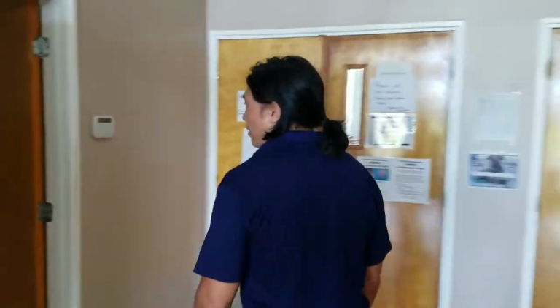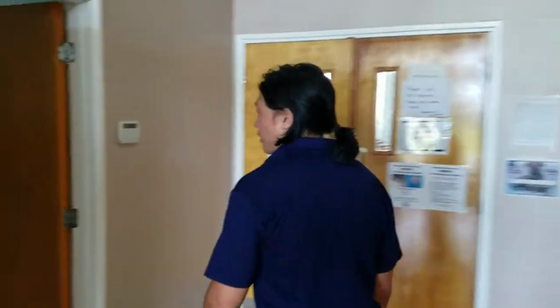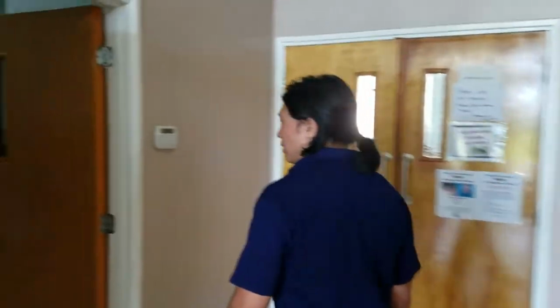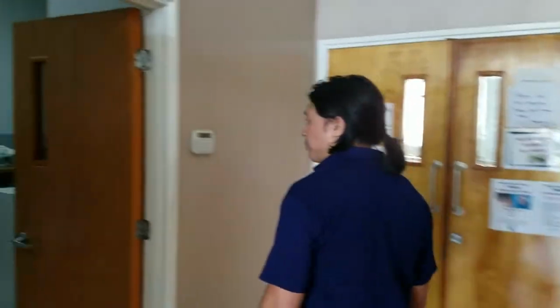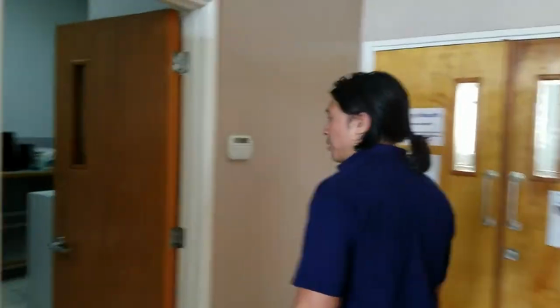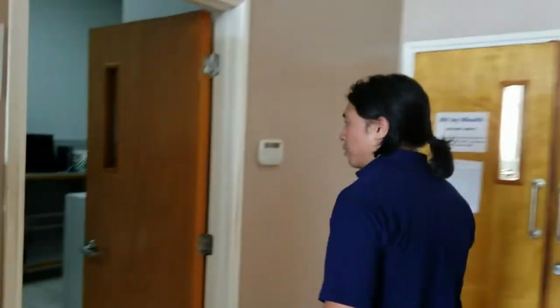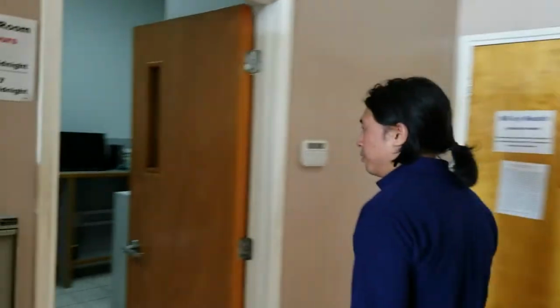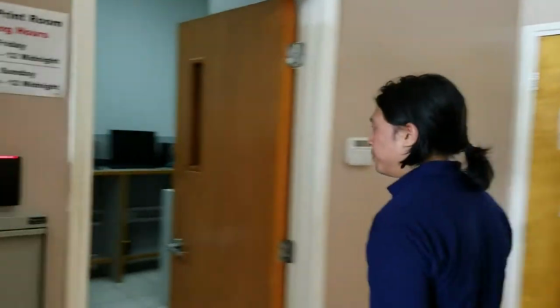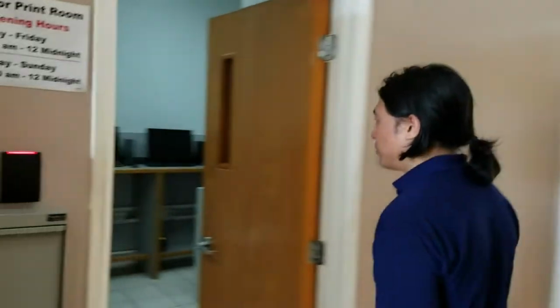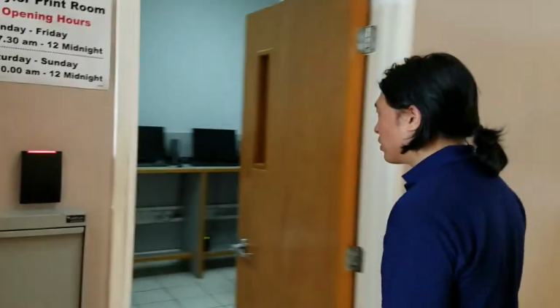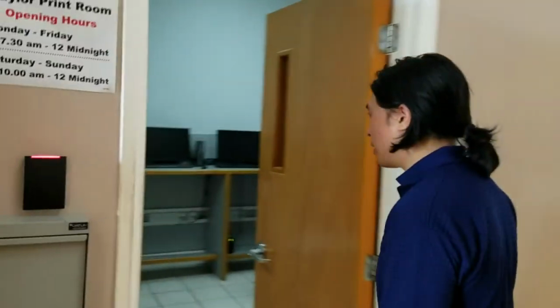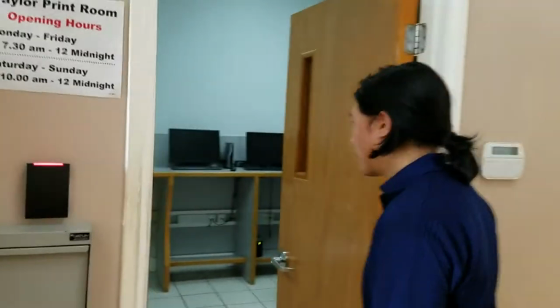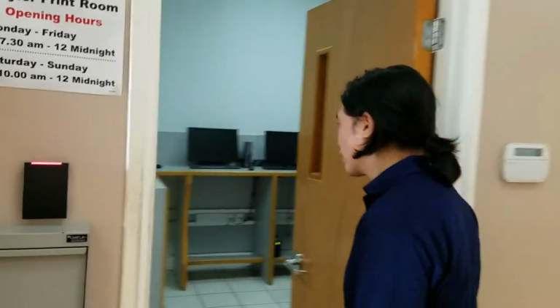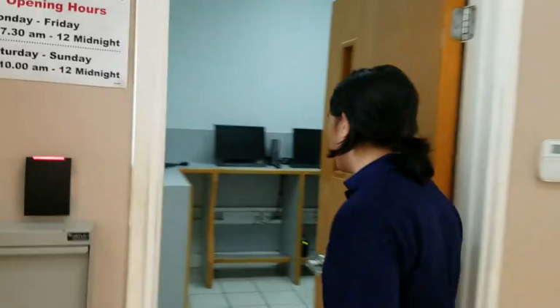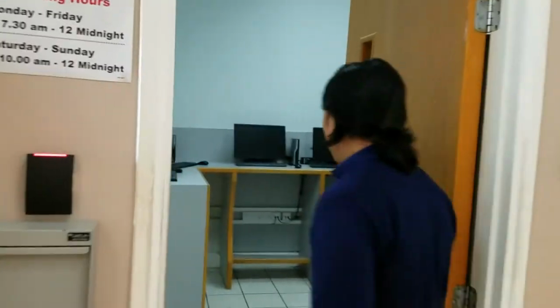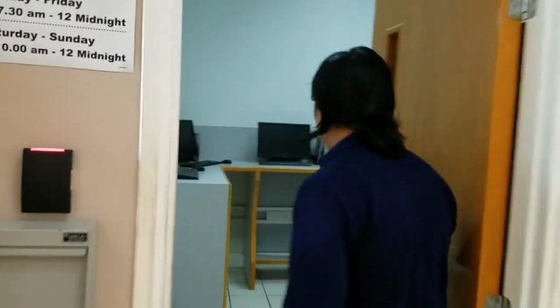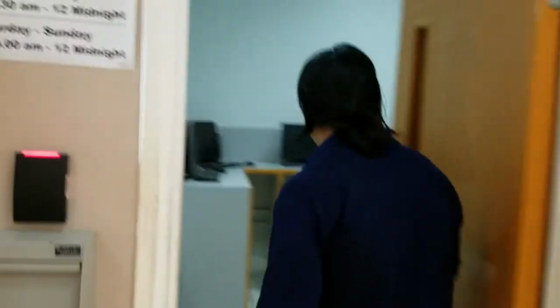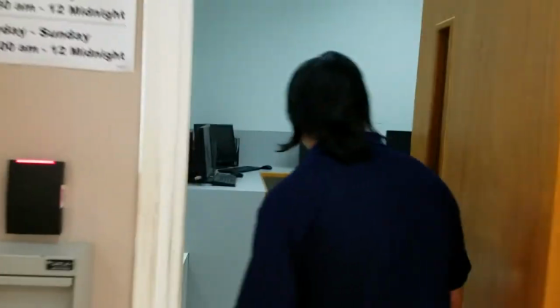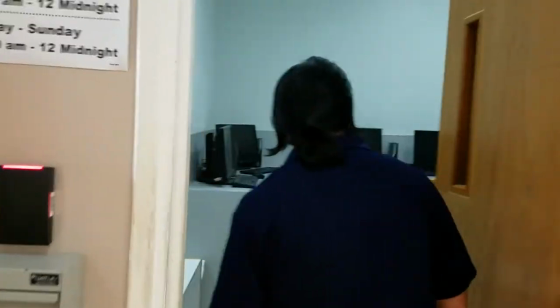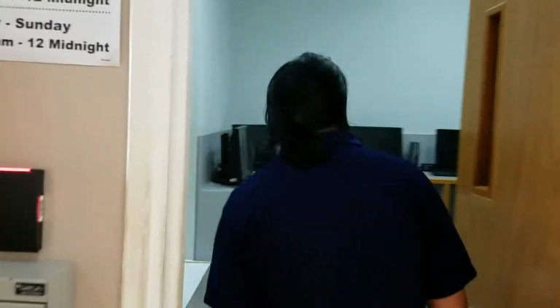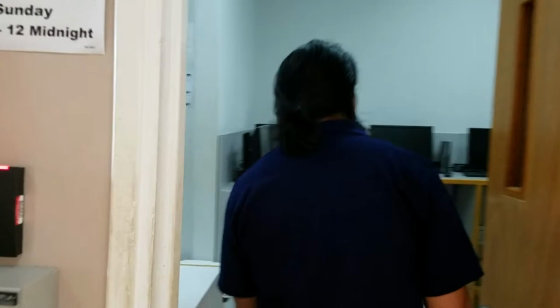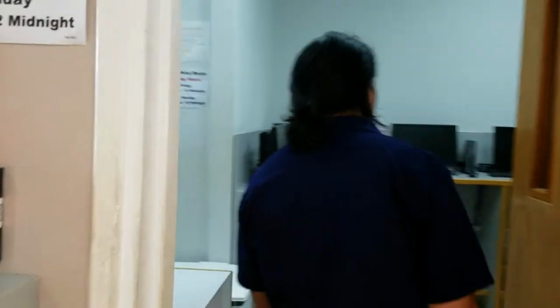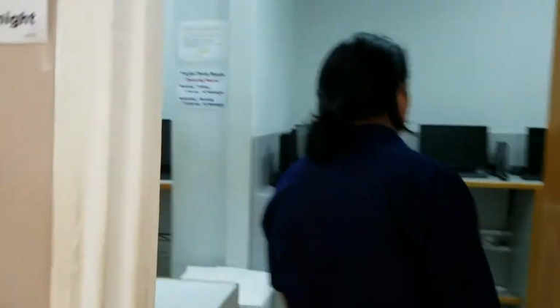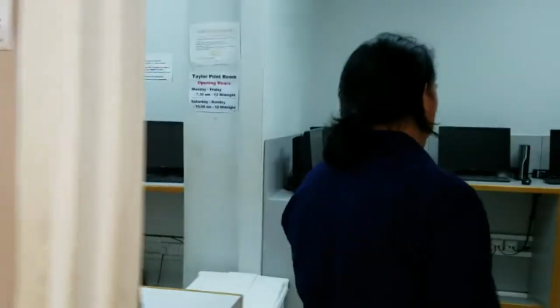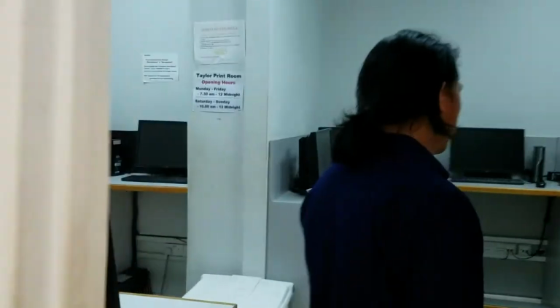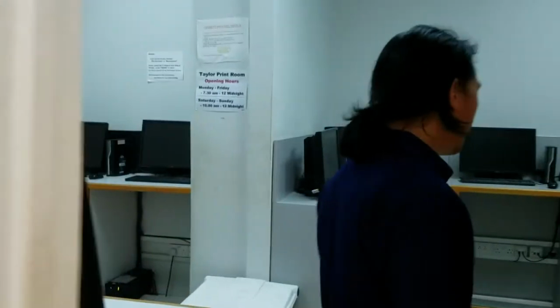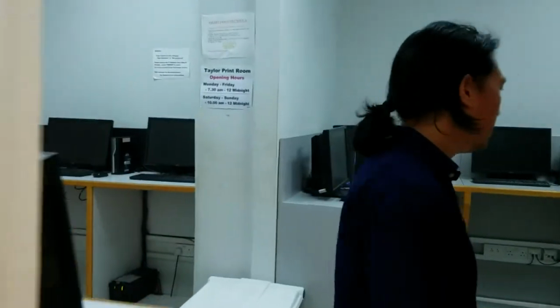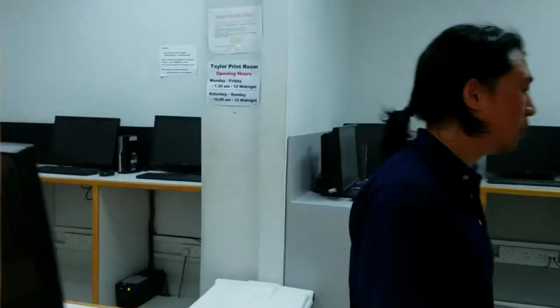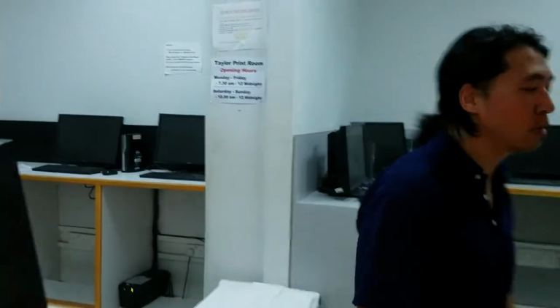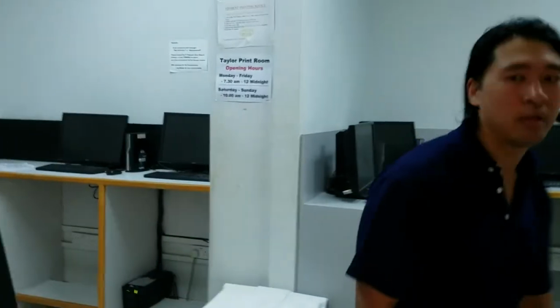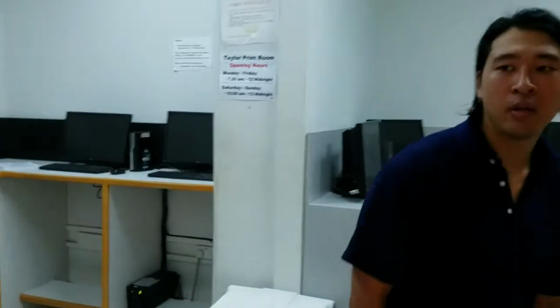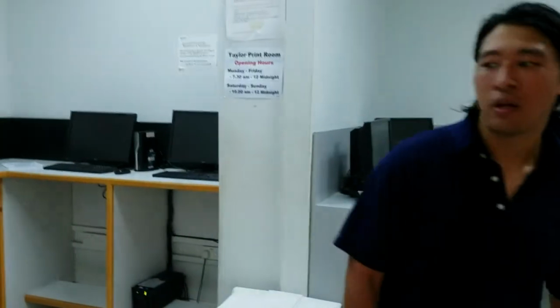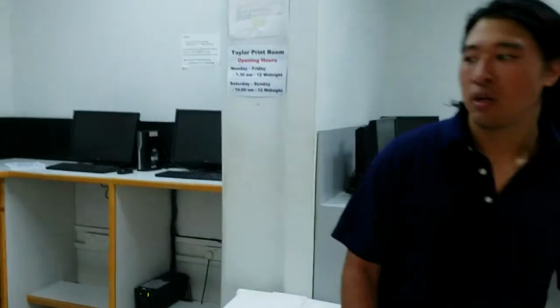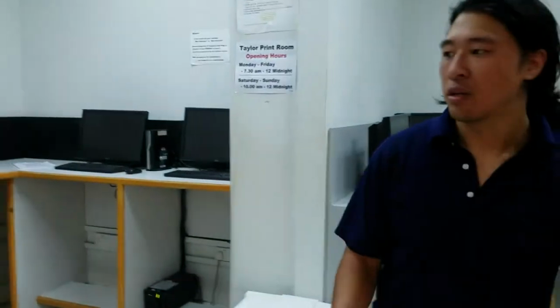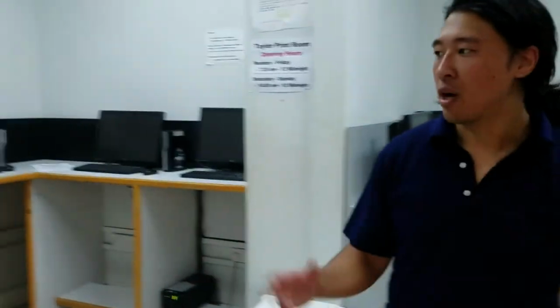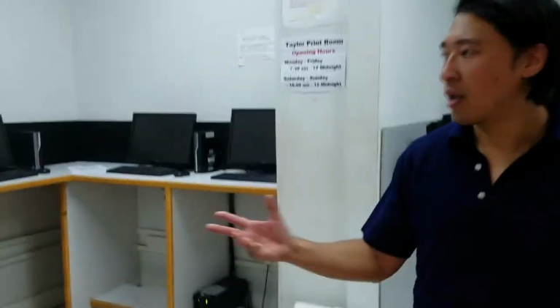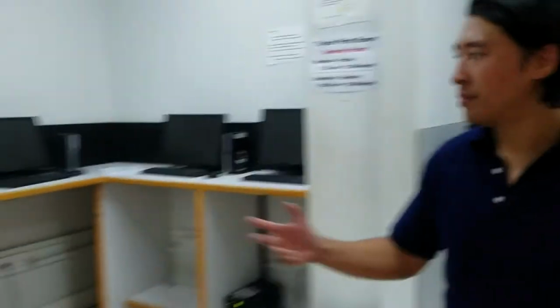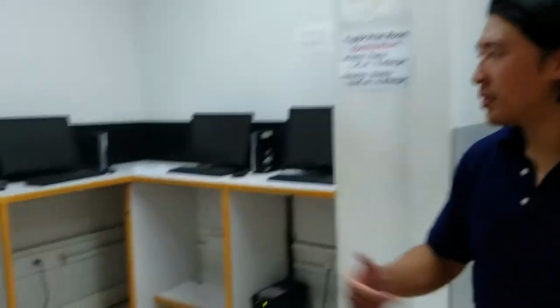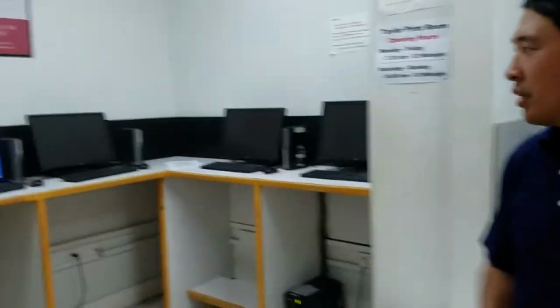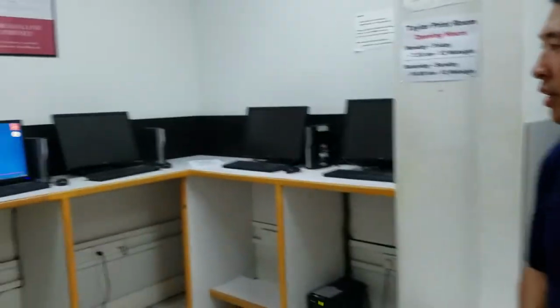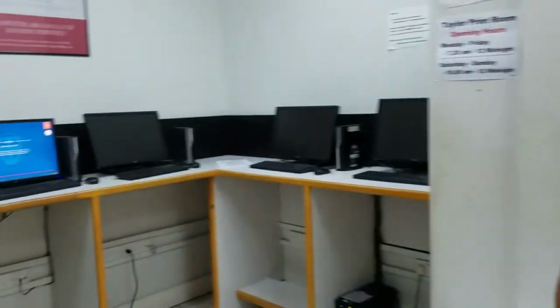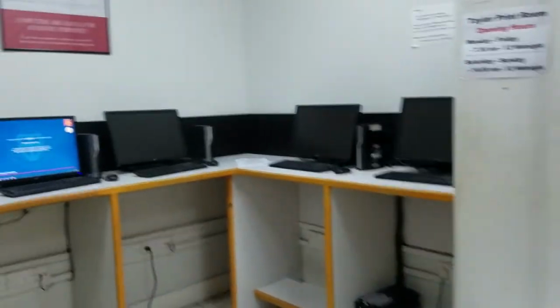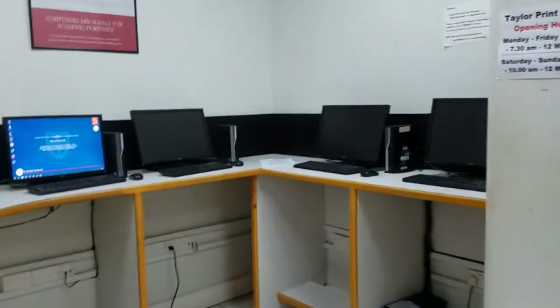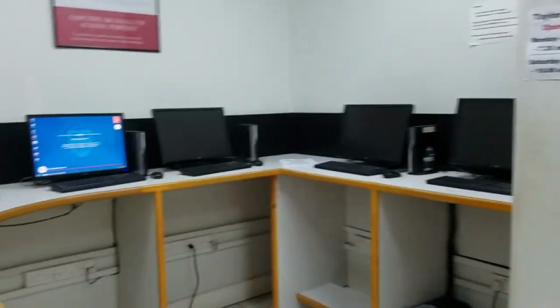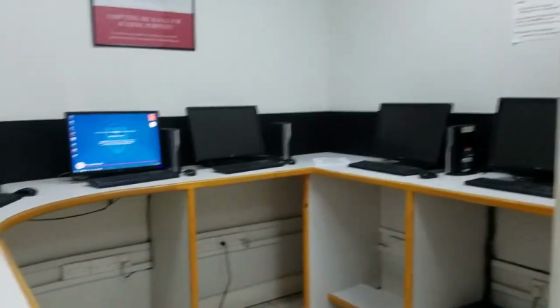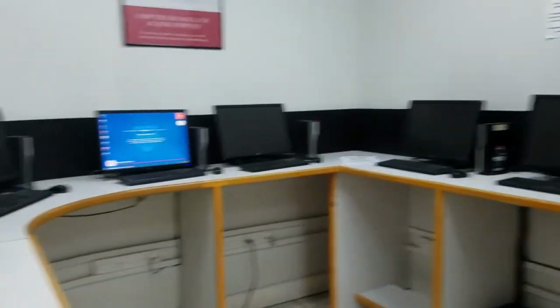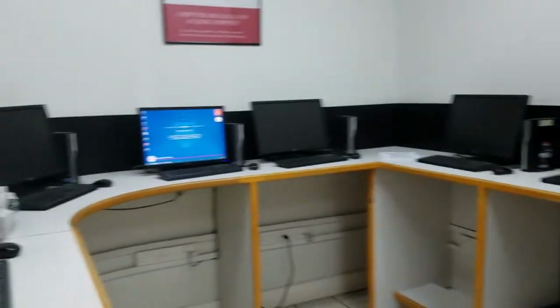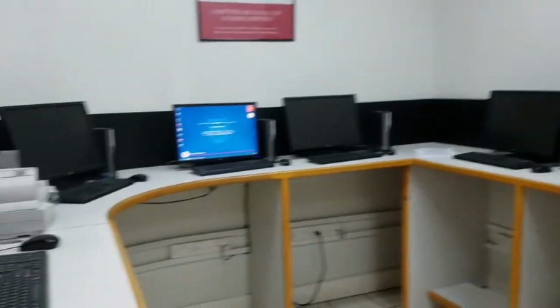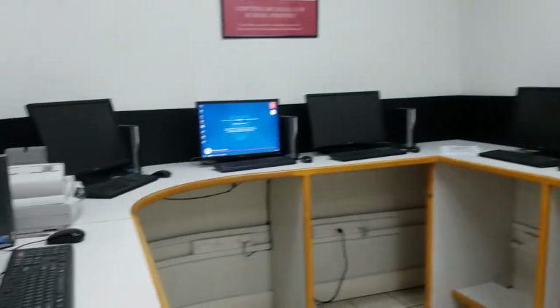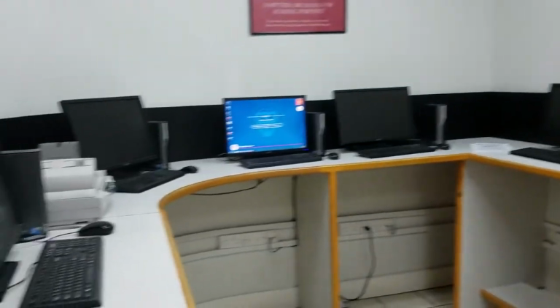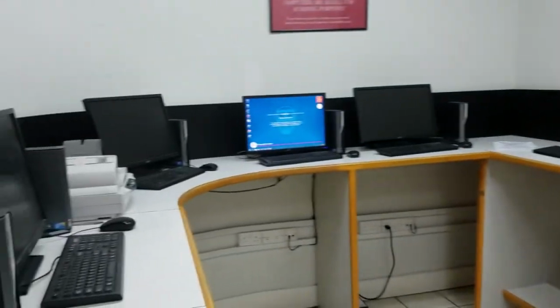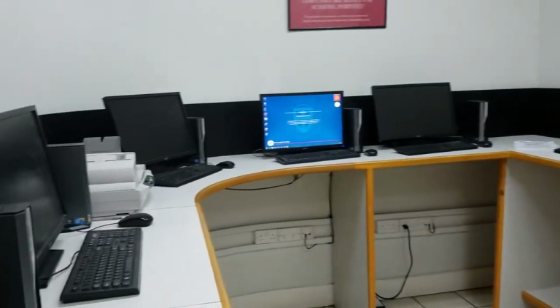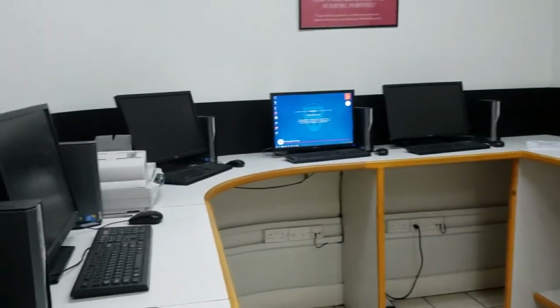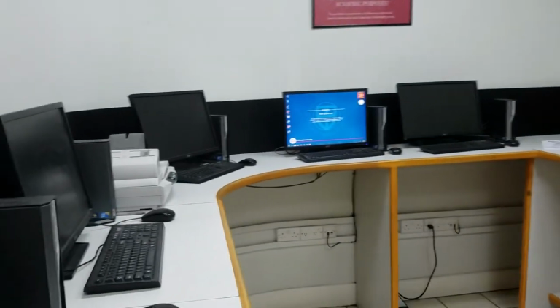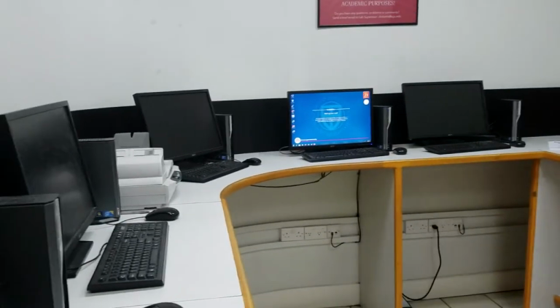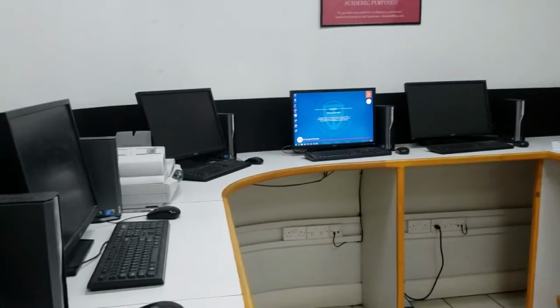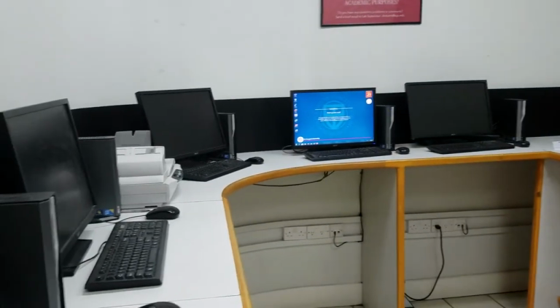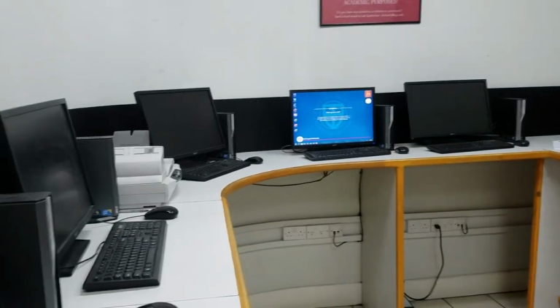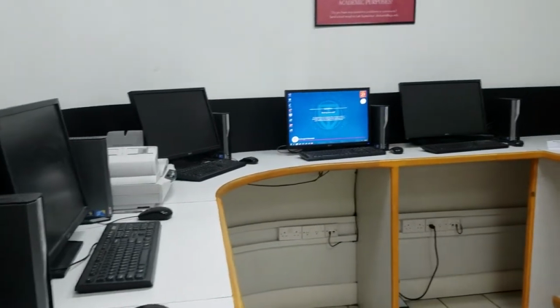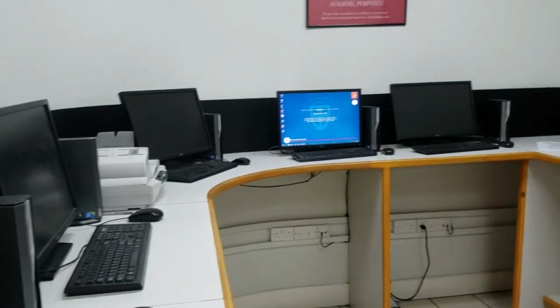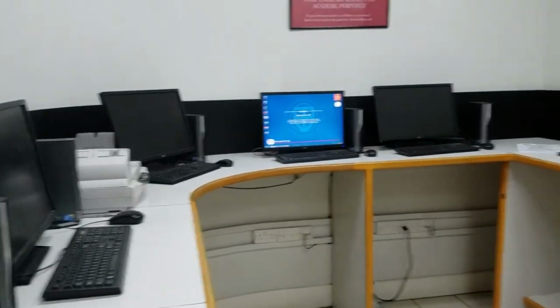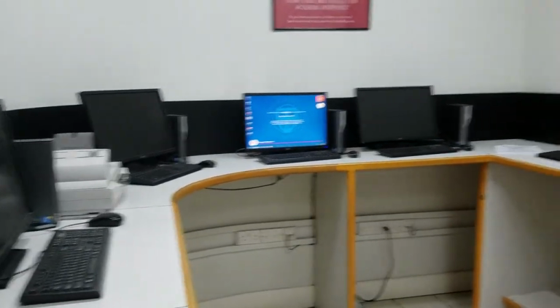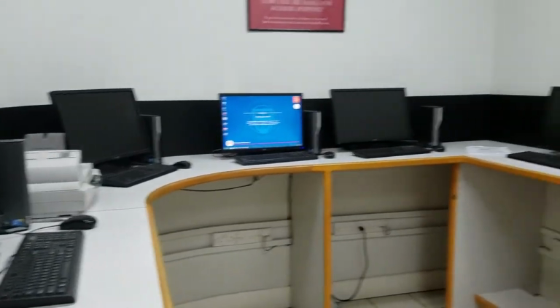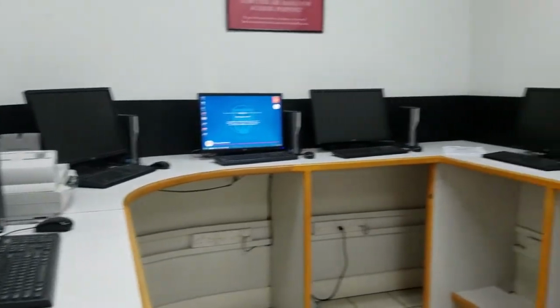This is the print room. You can actually print your items here that you need for school, such as reports and things like that.